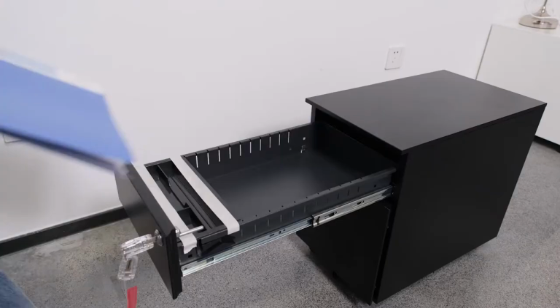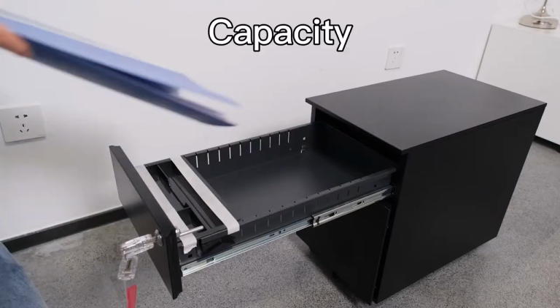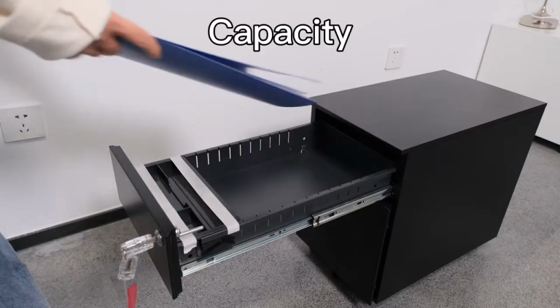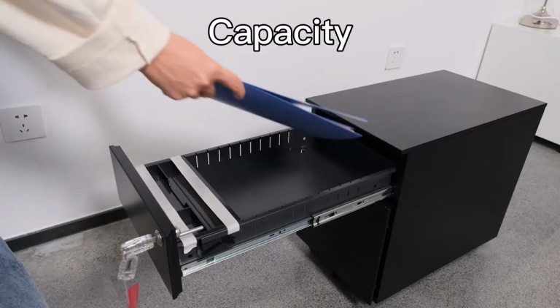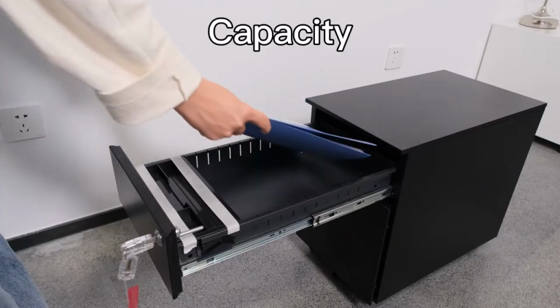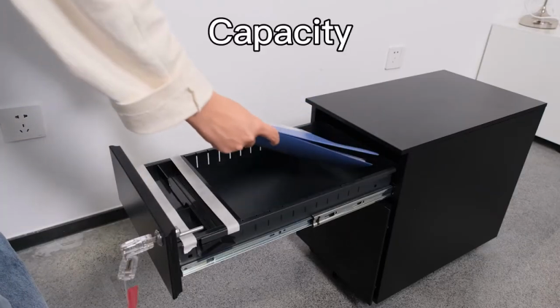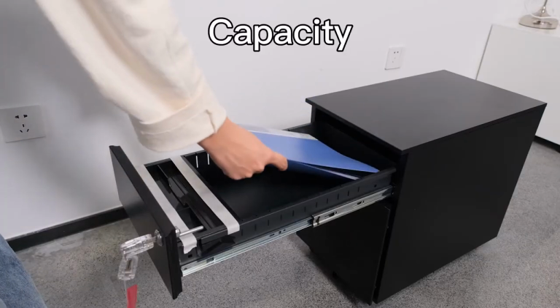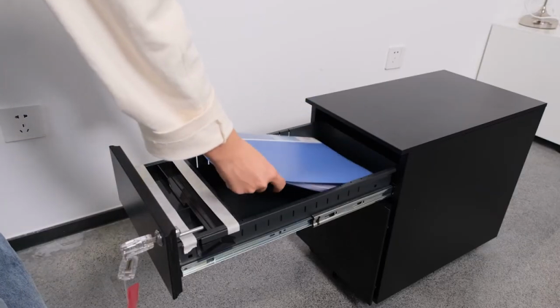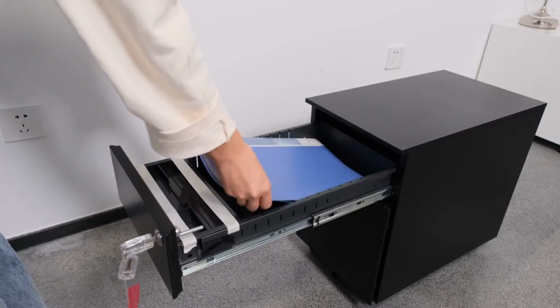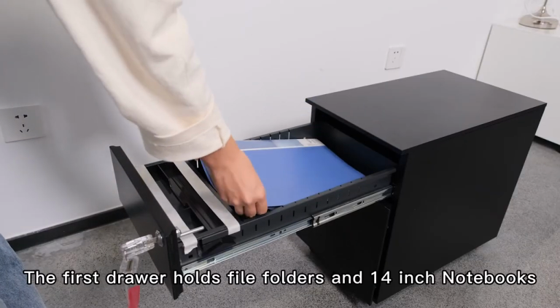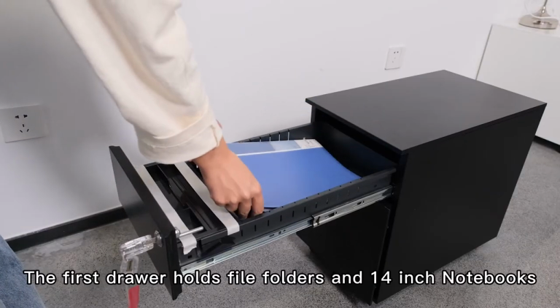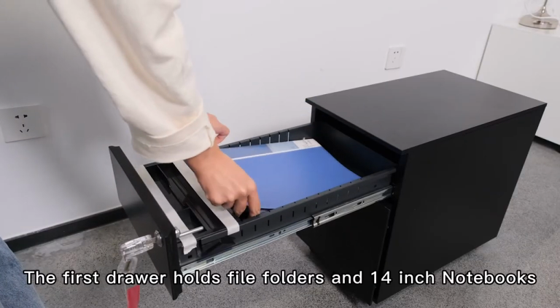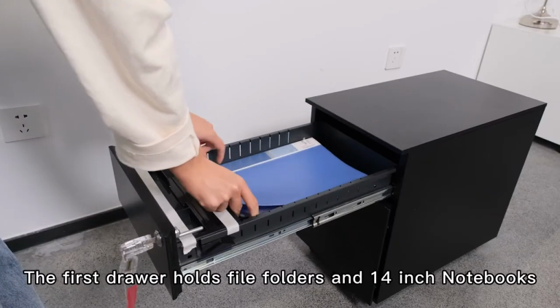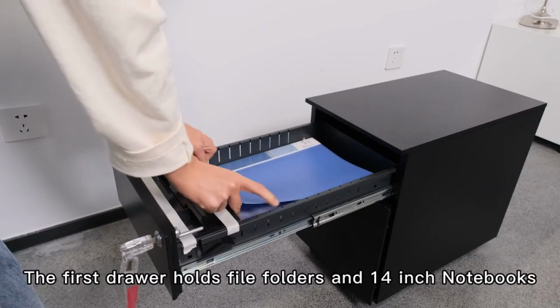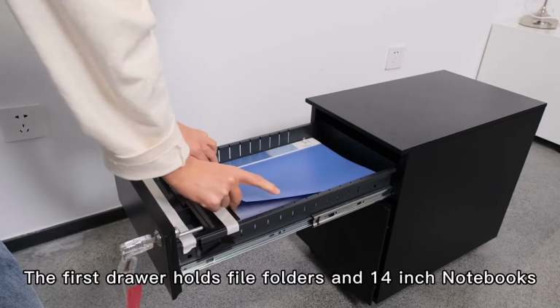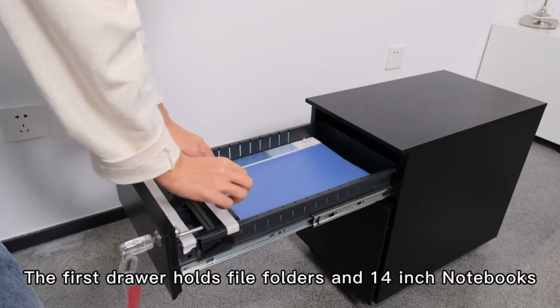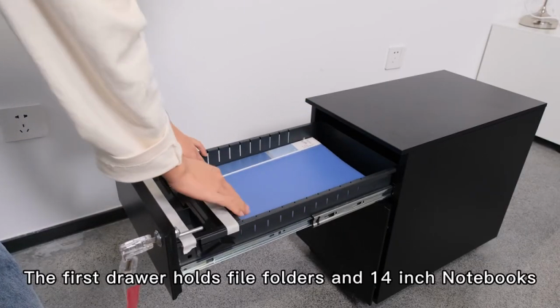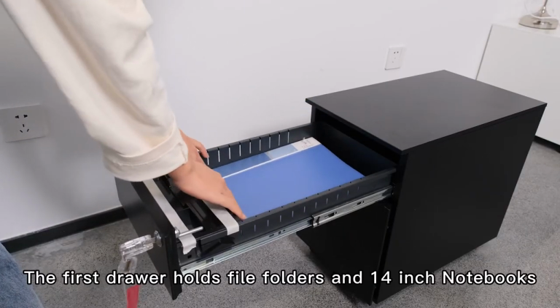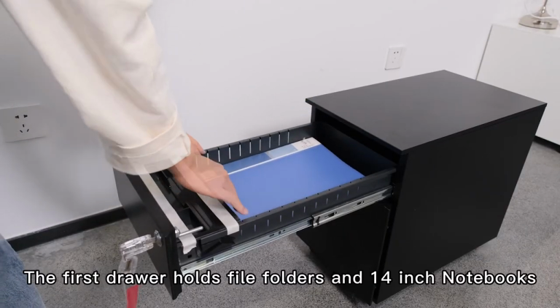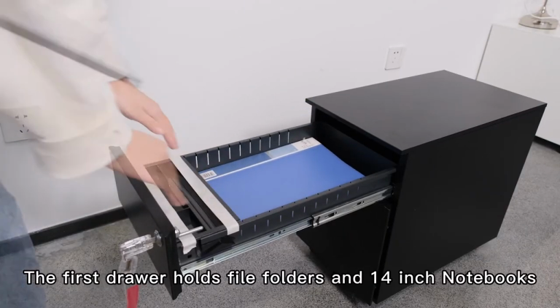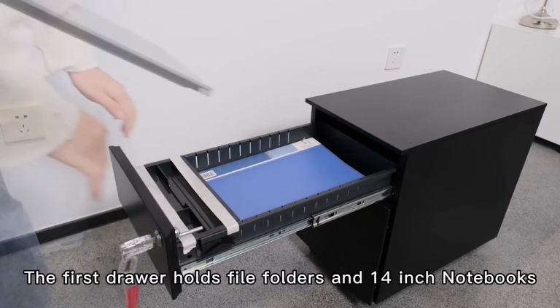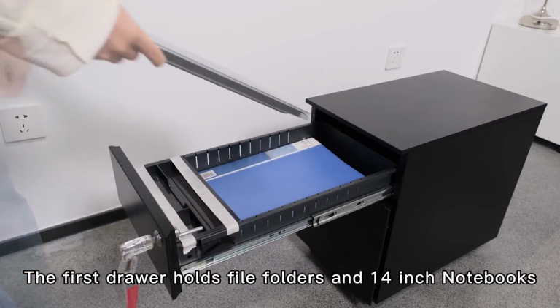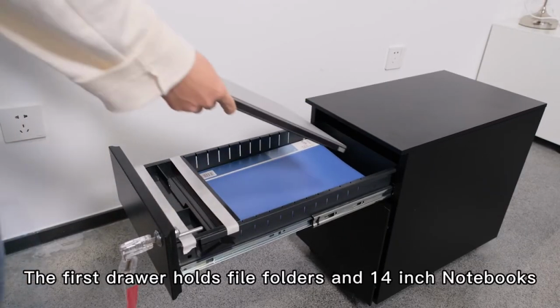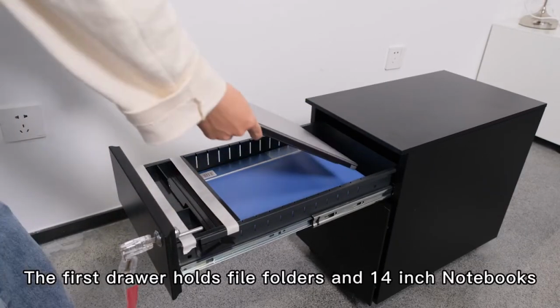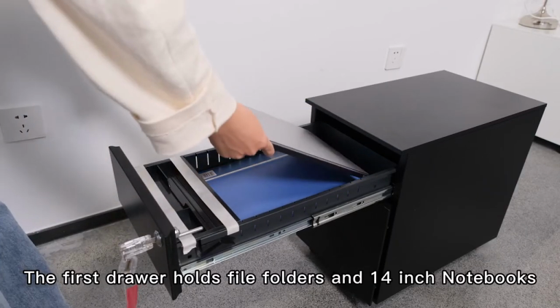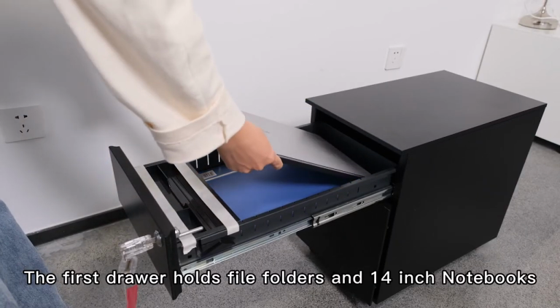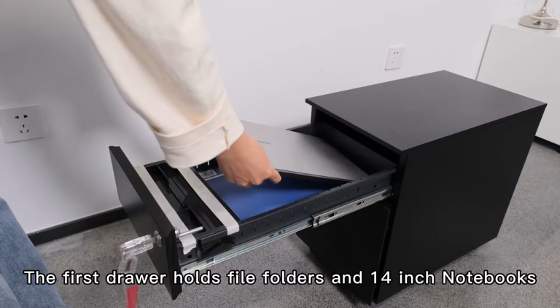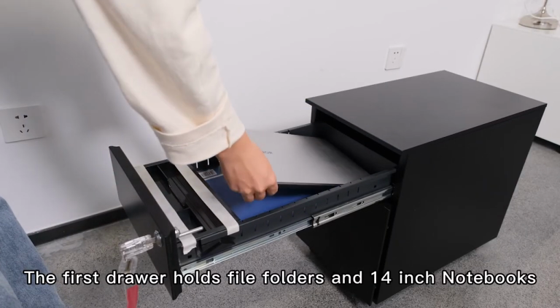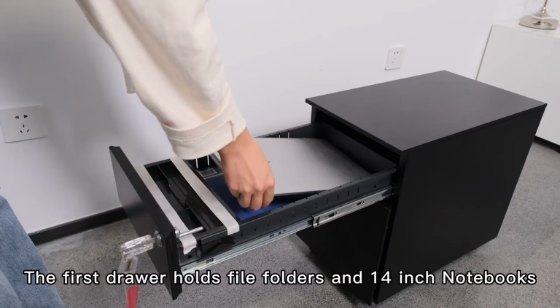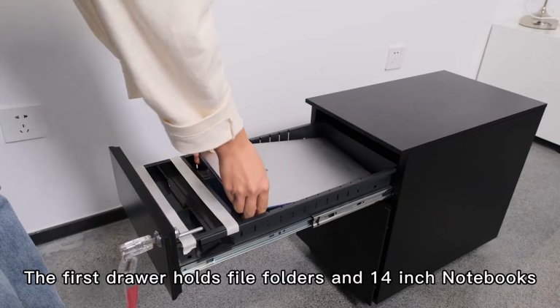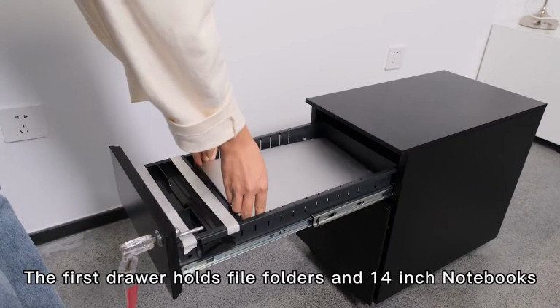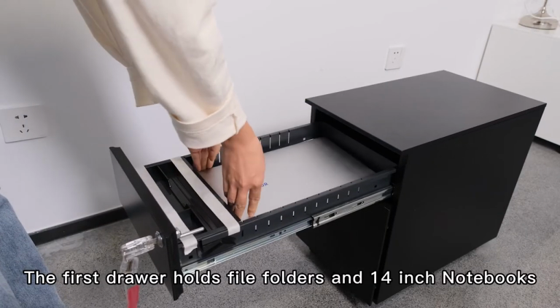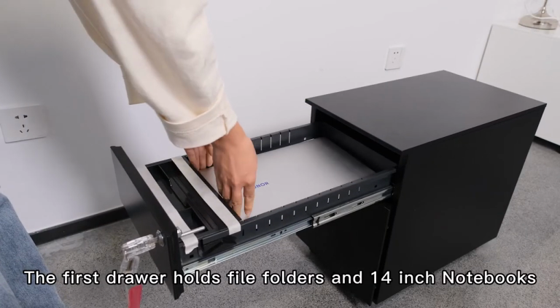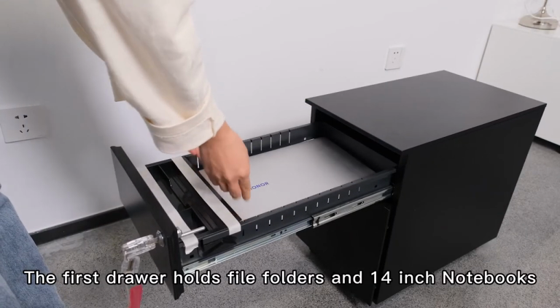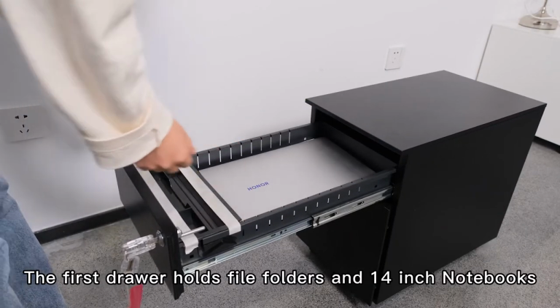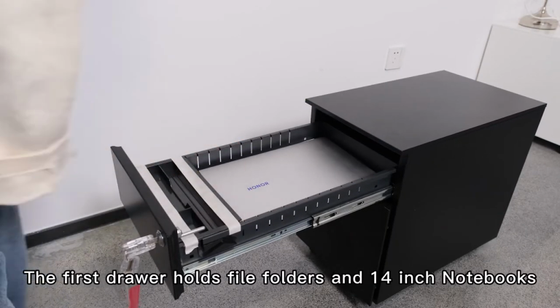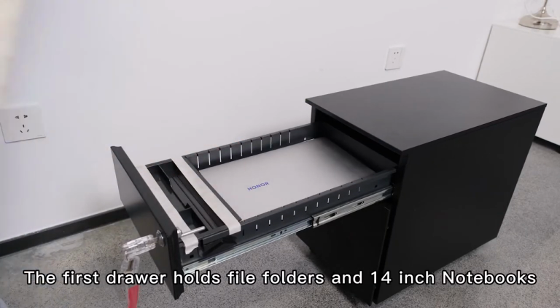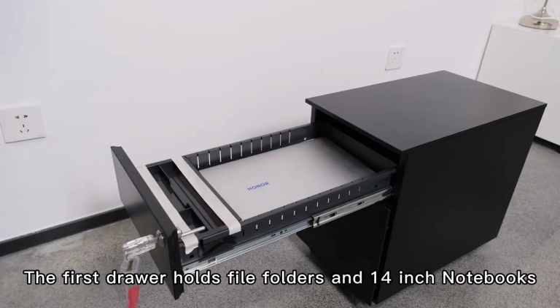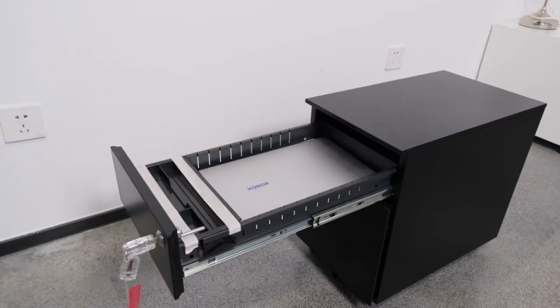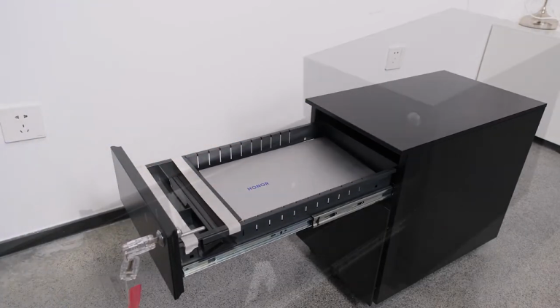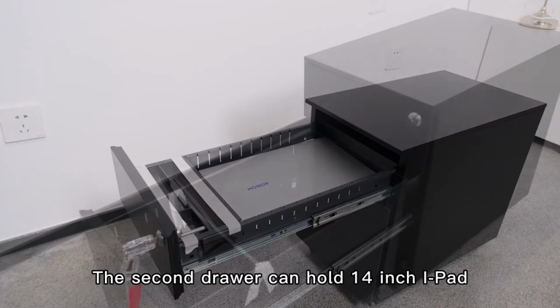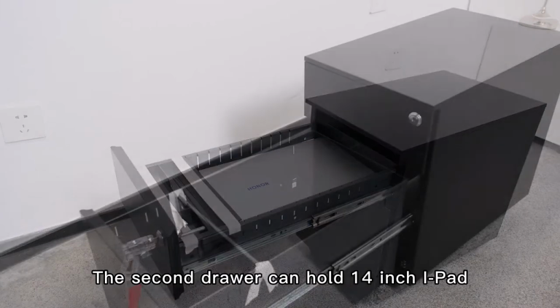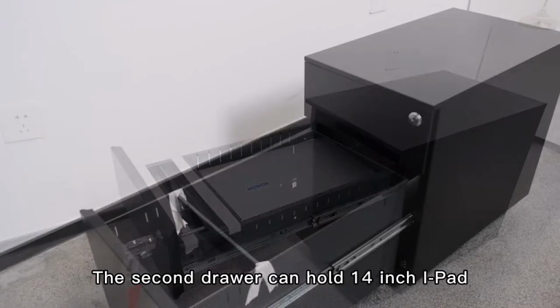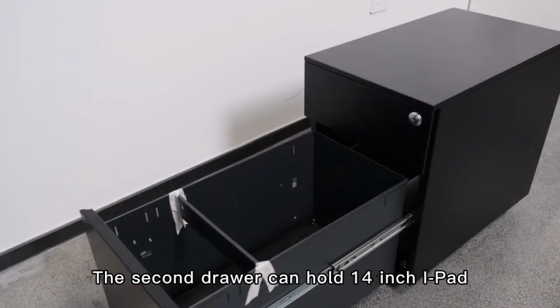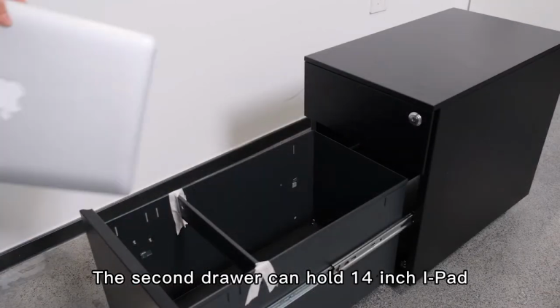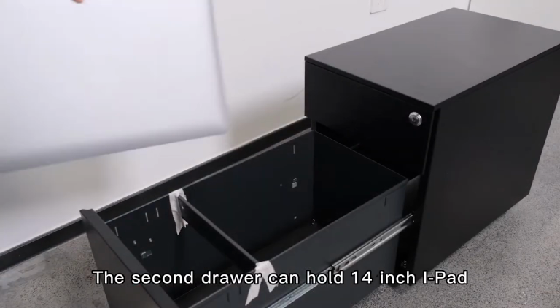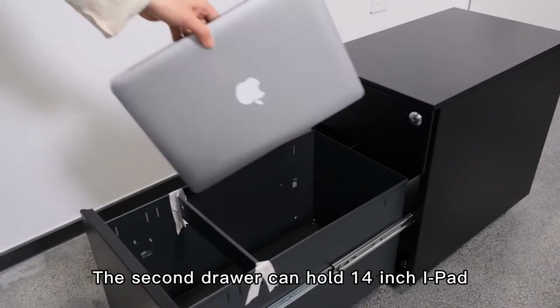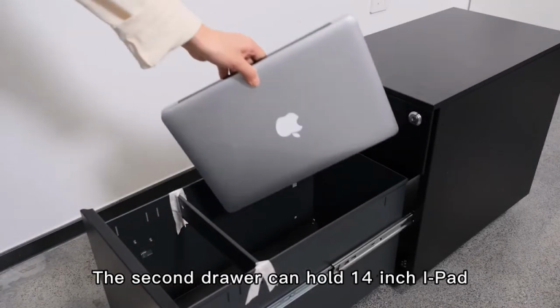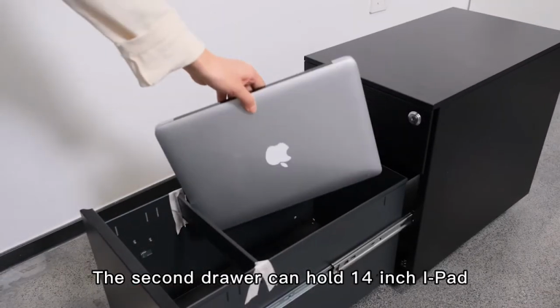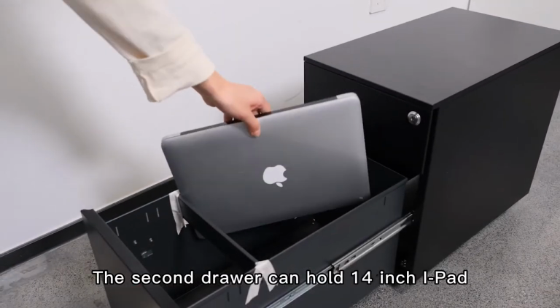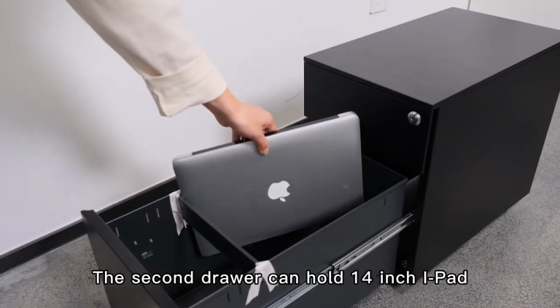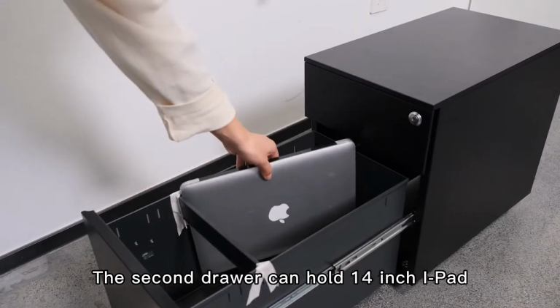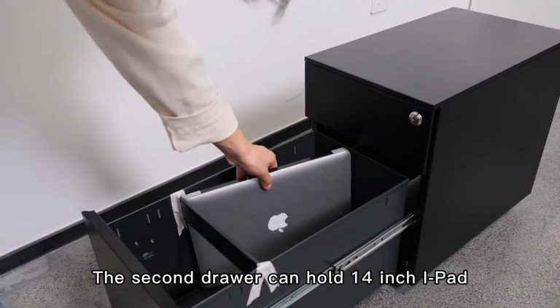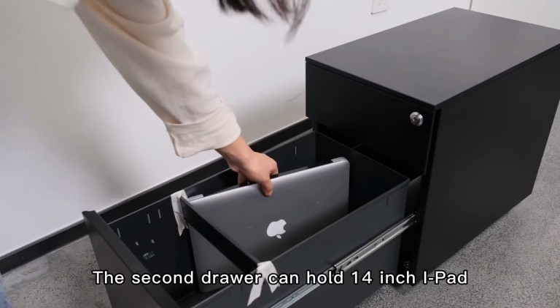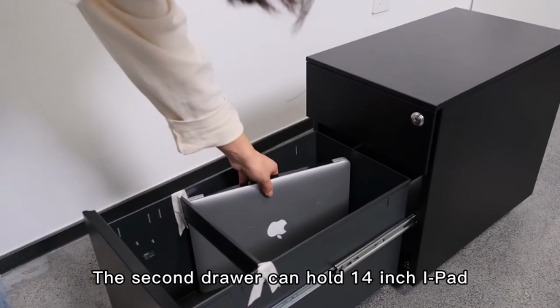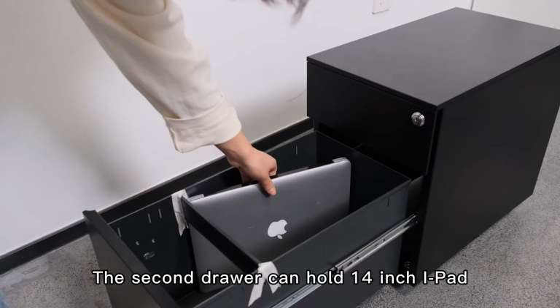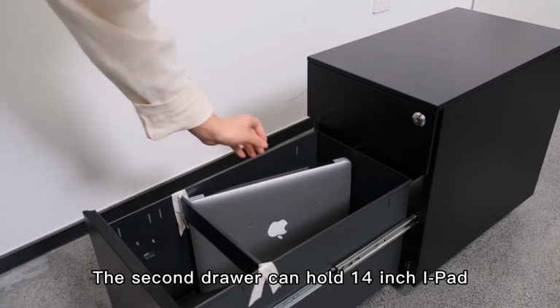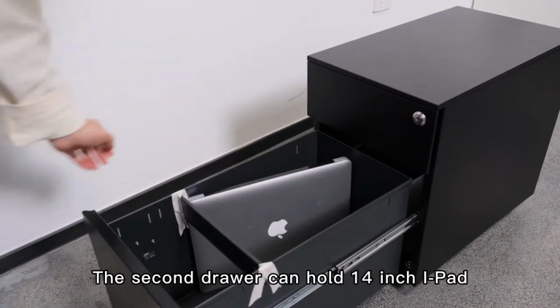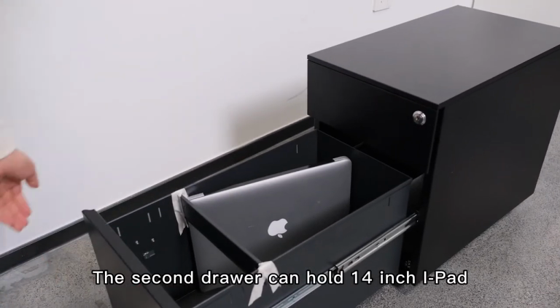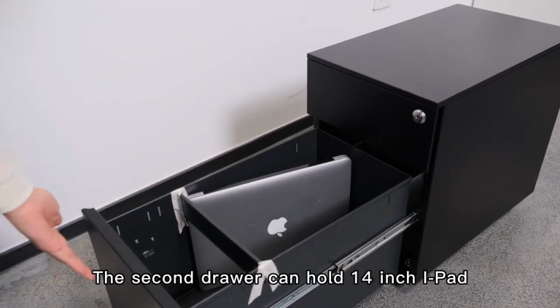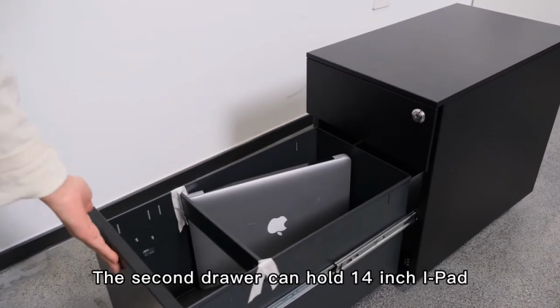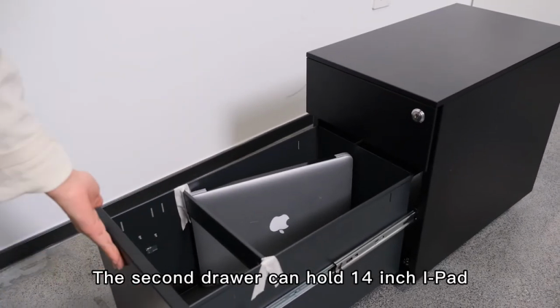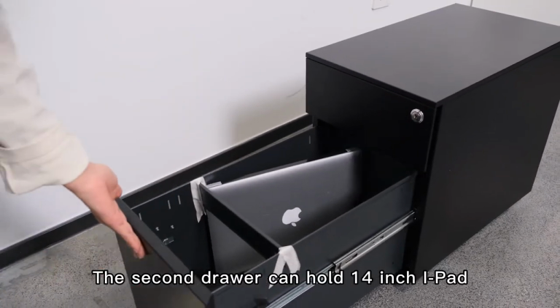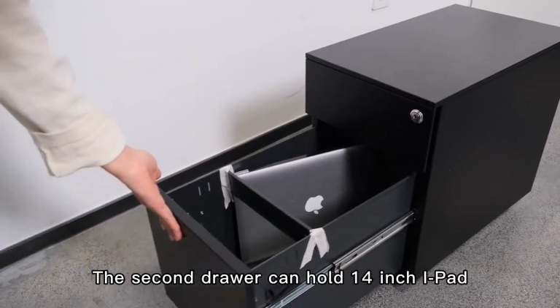Capacity: the first drawer holds 5 folders and 14-inch notebooks. The second drawer can hold a 14-inch iPad.